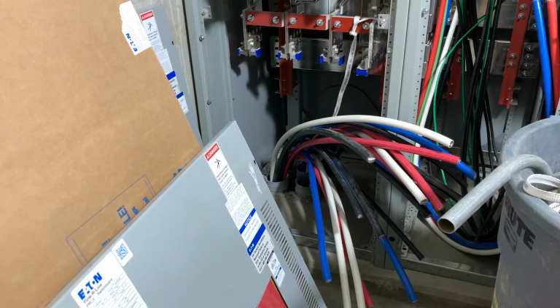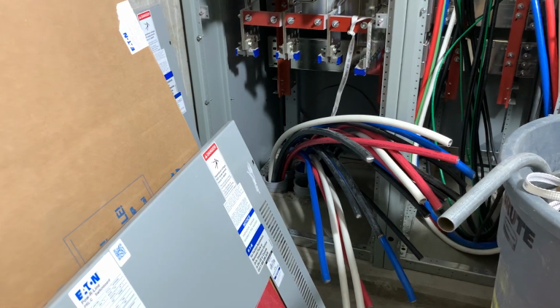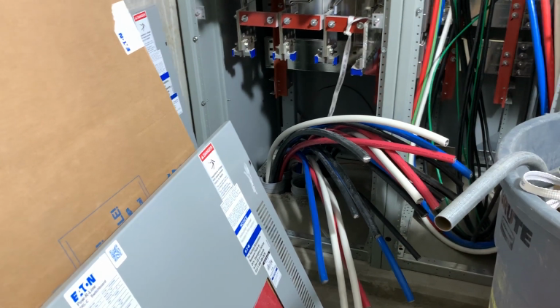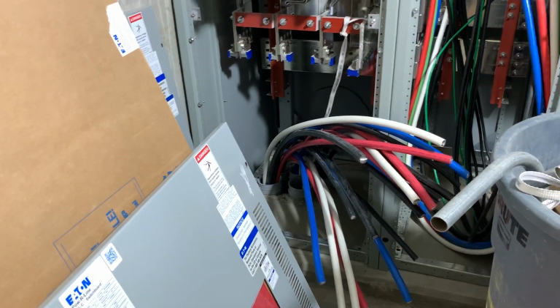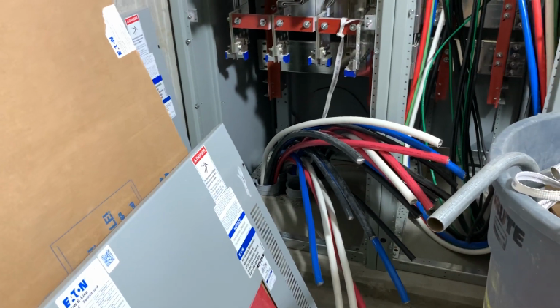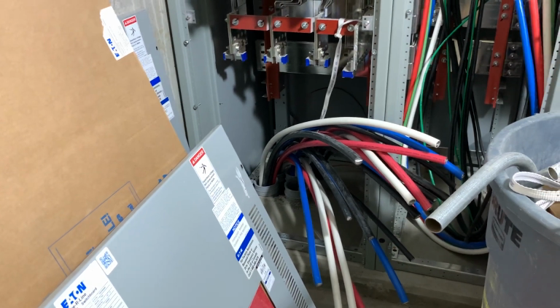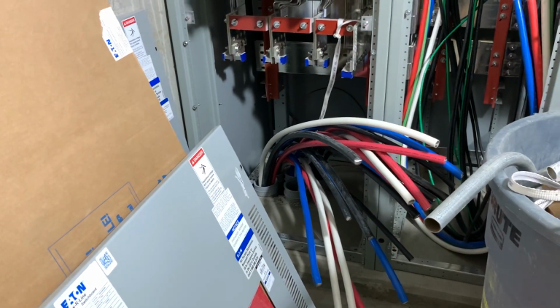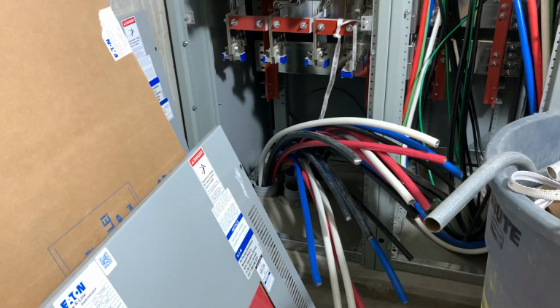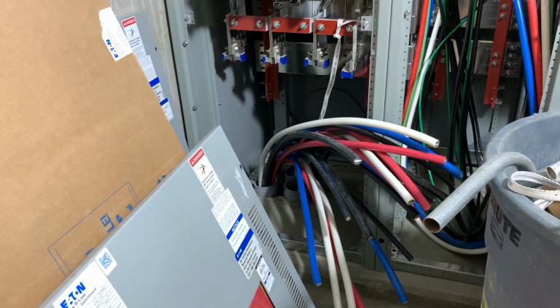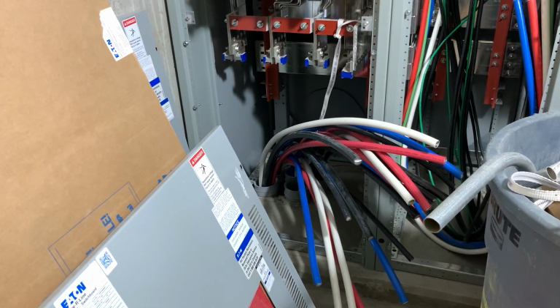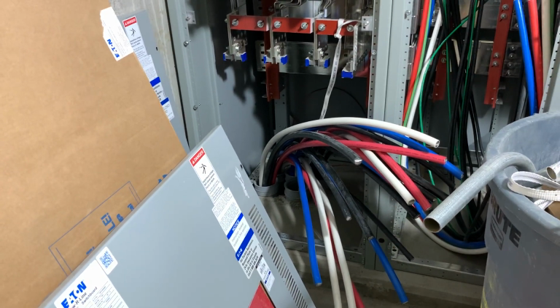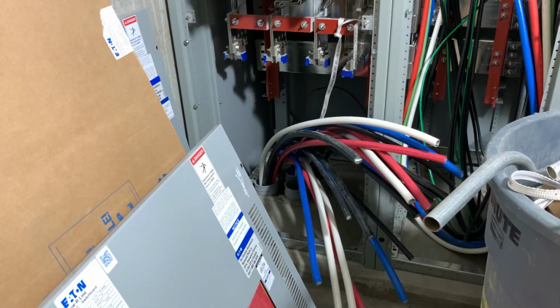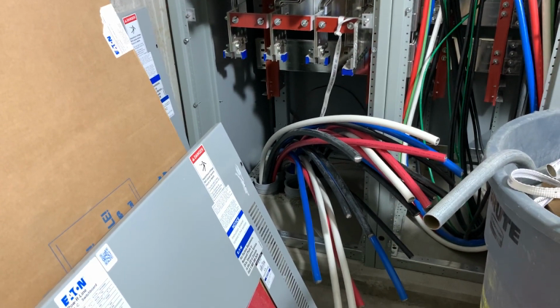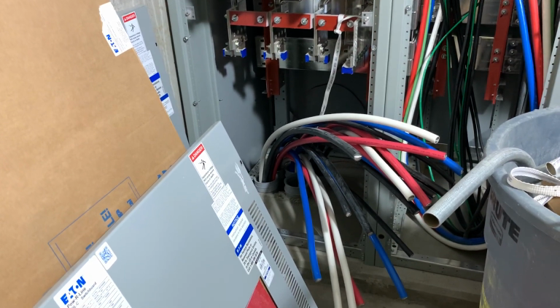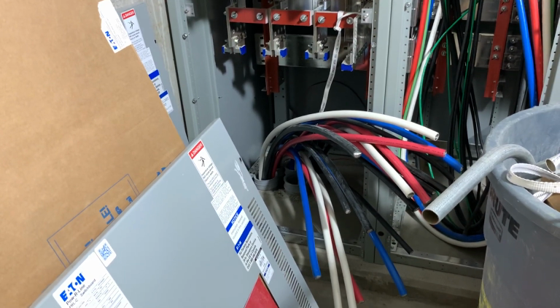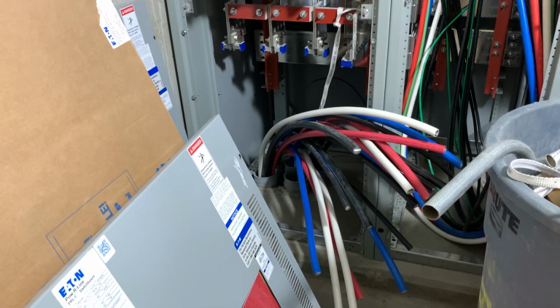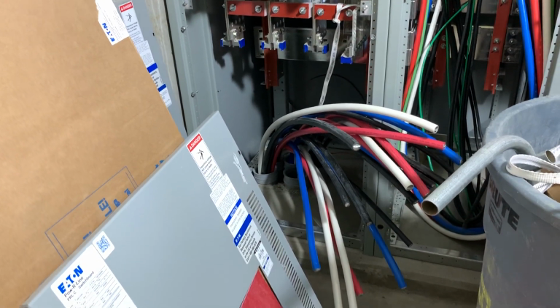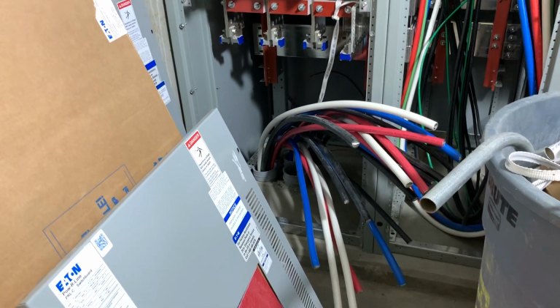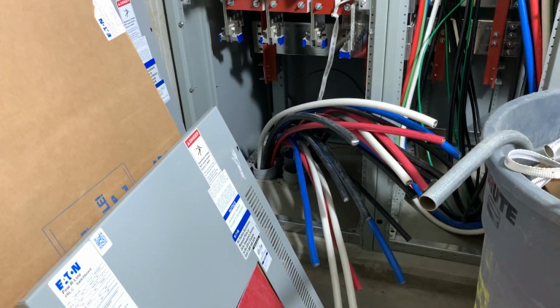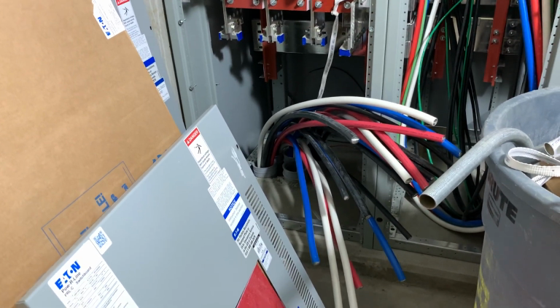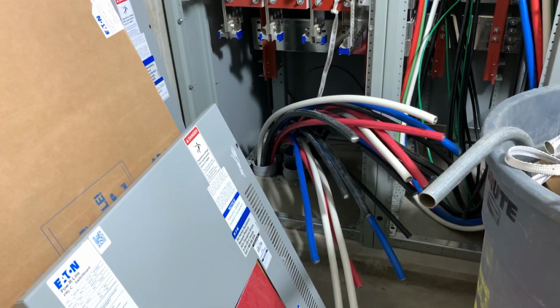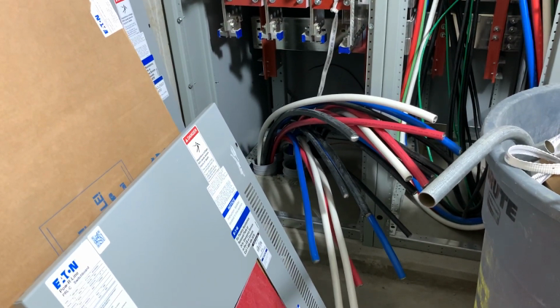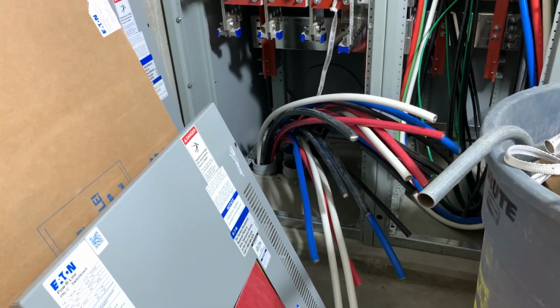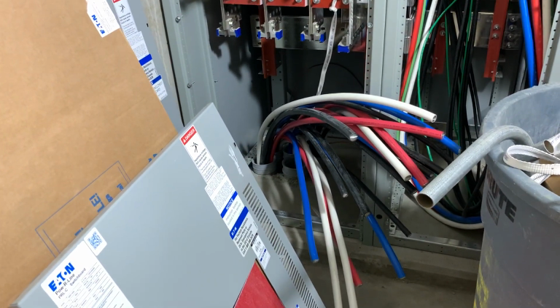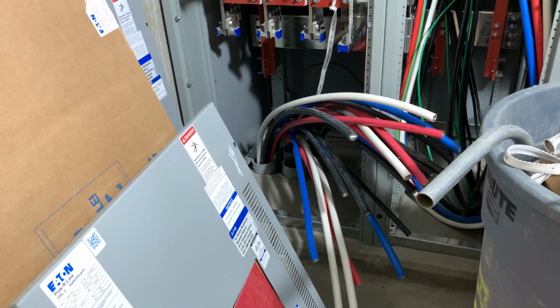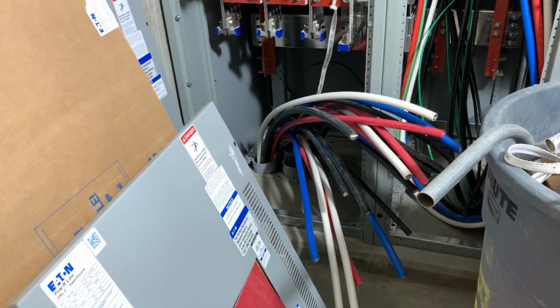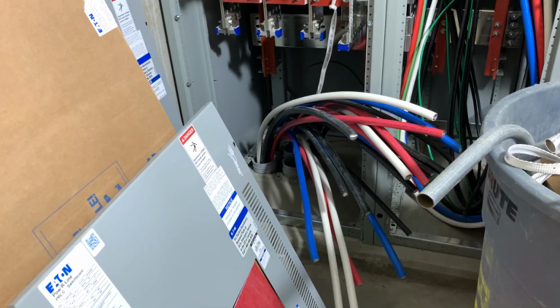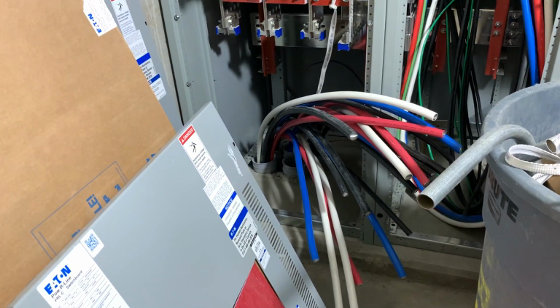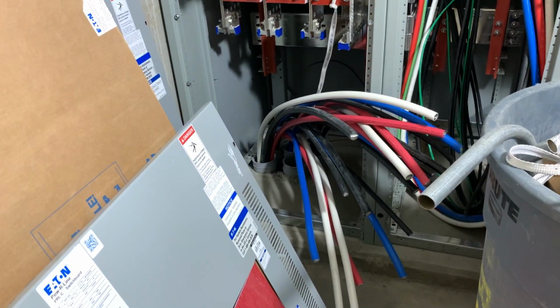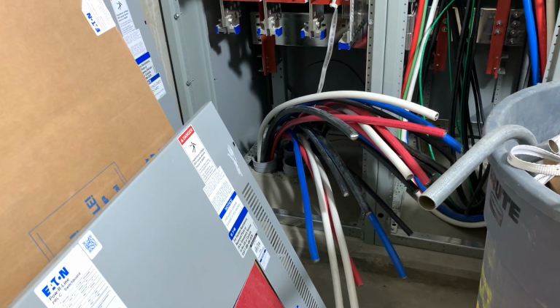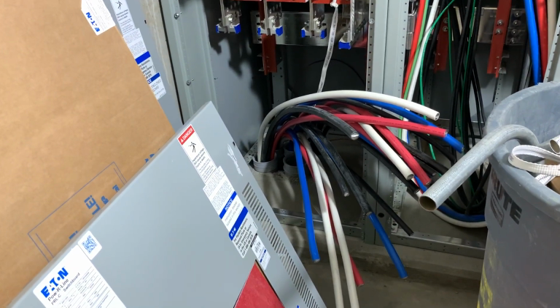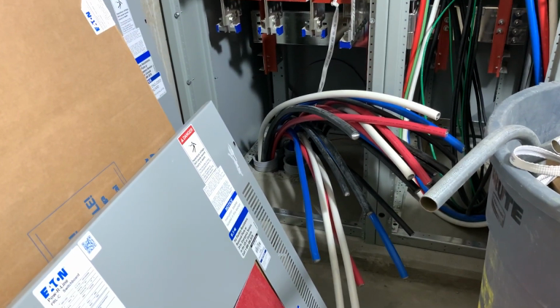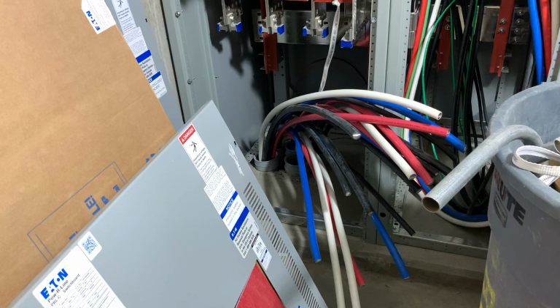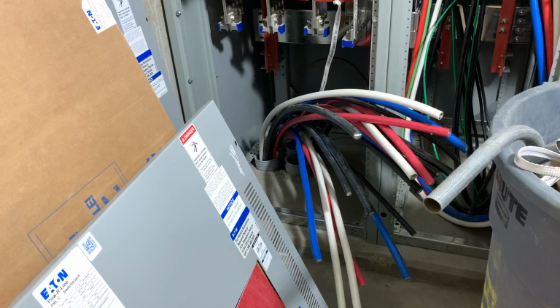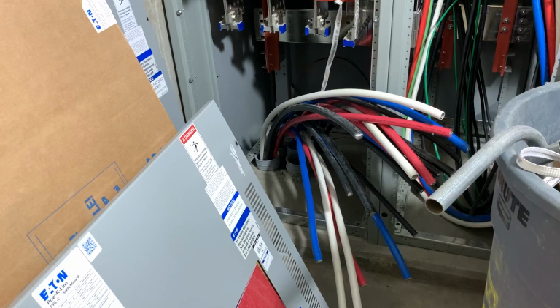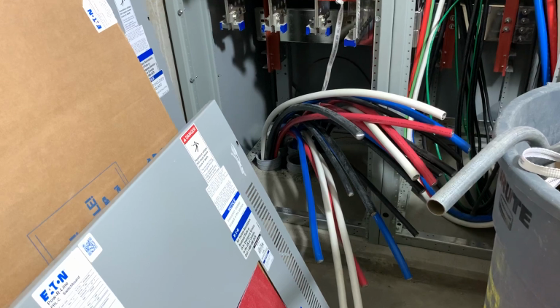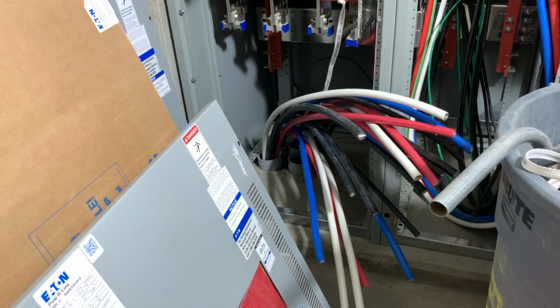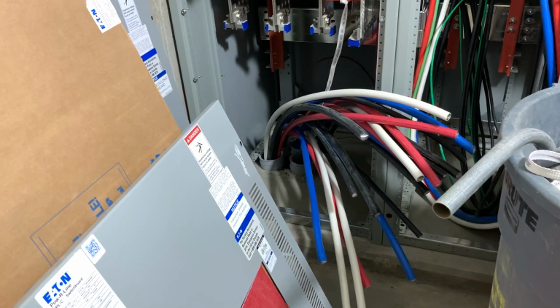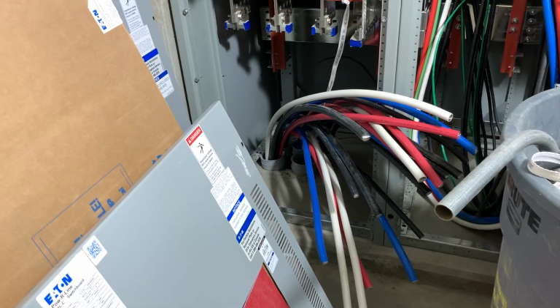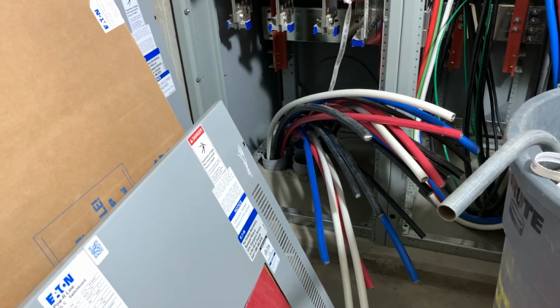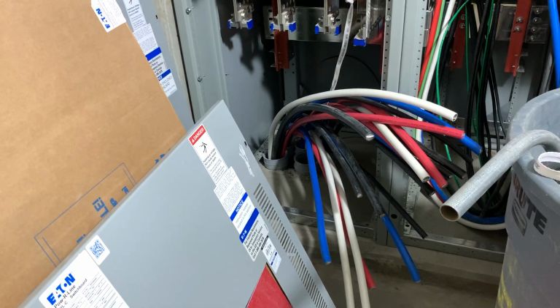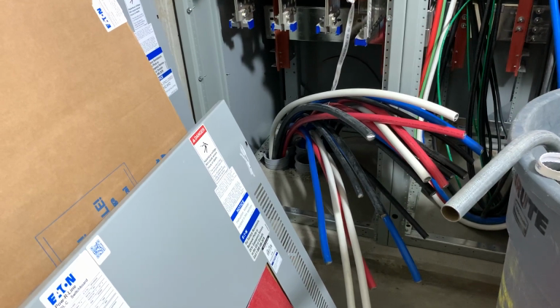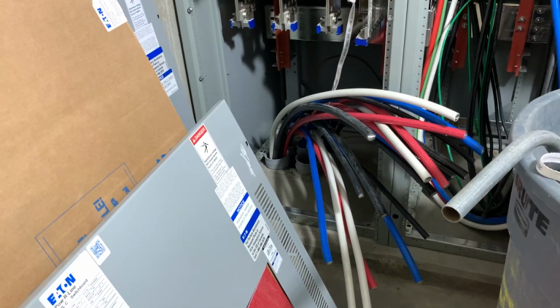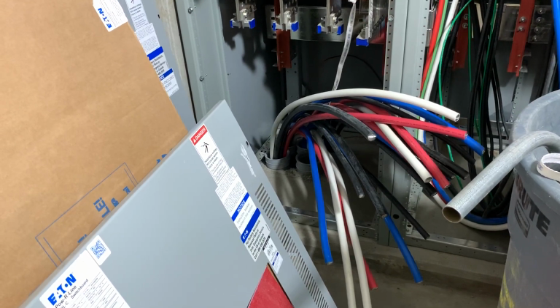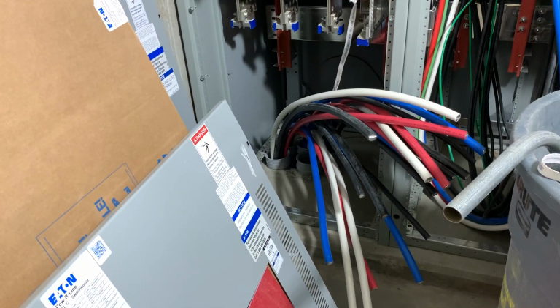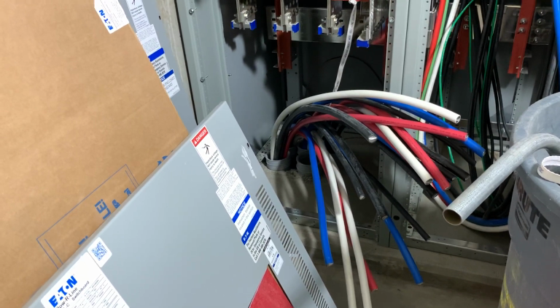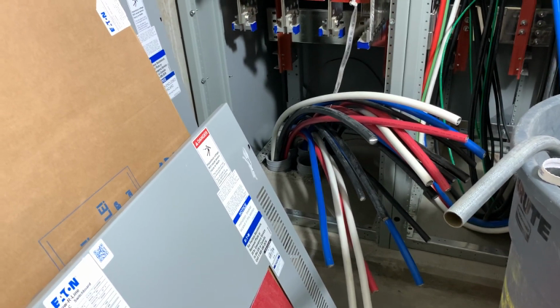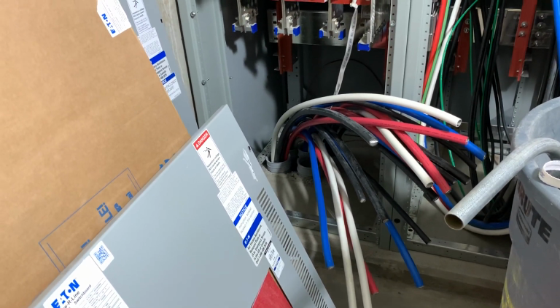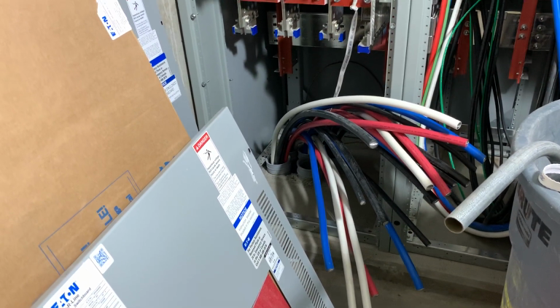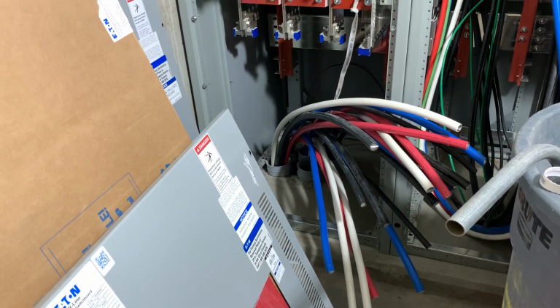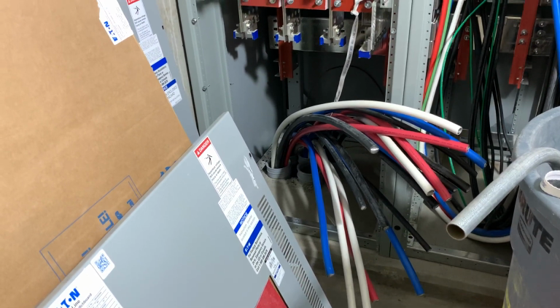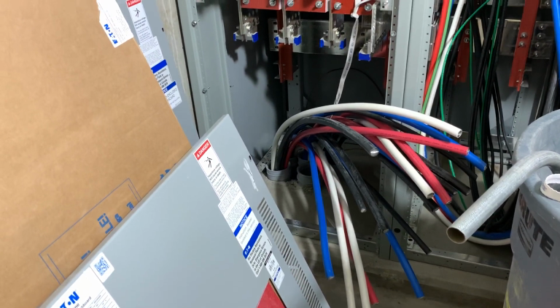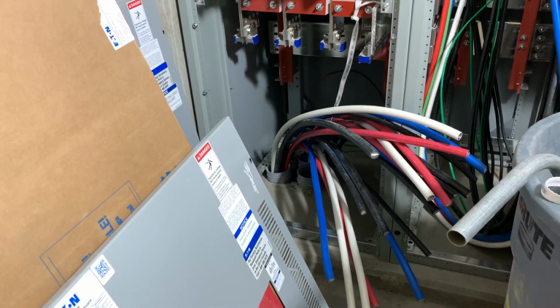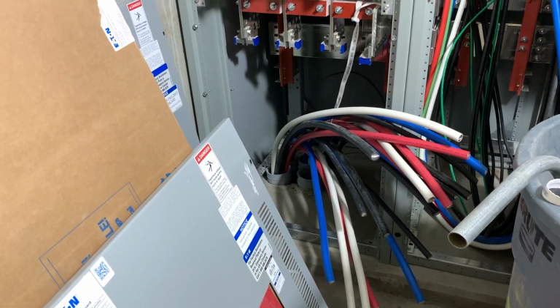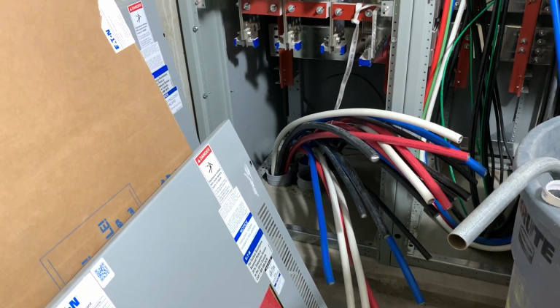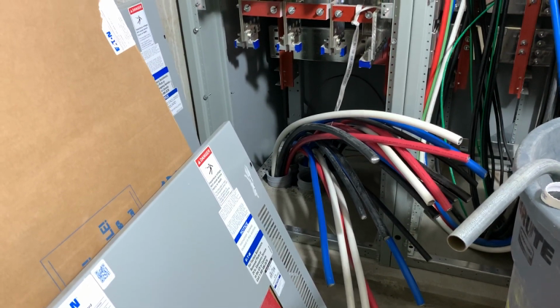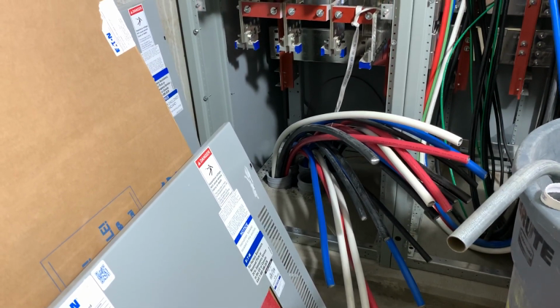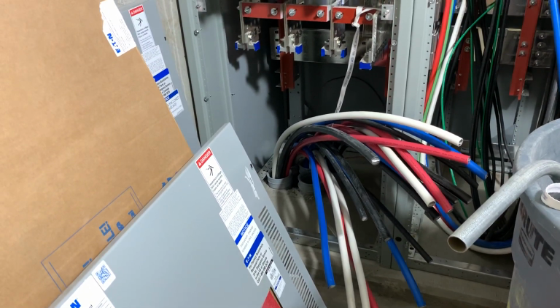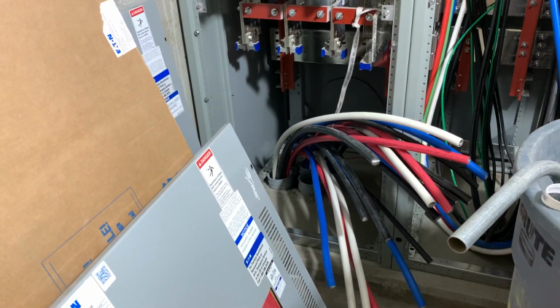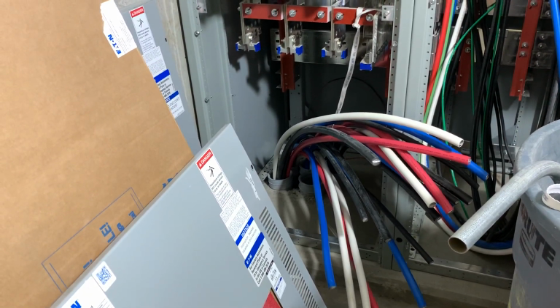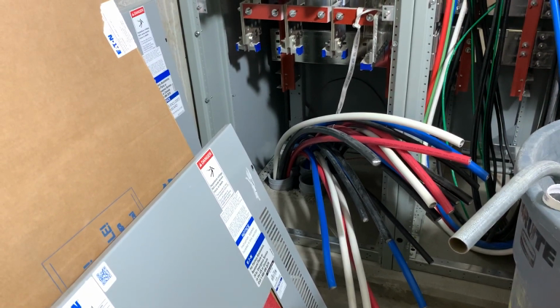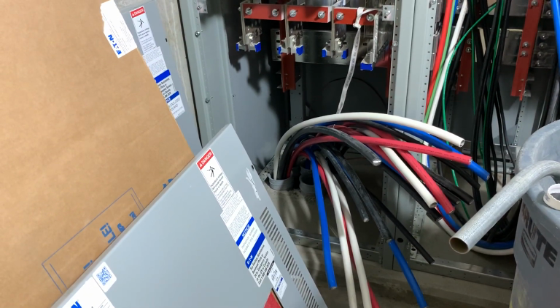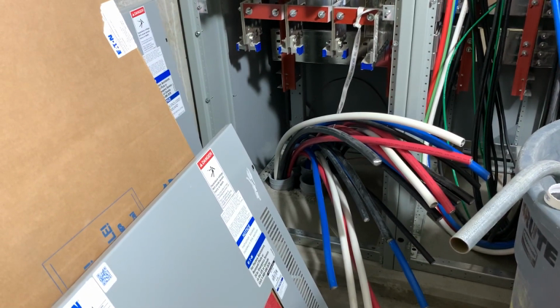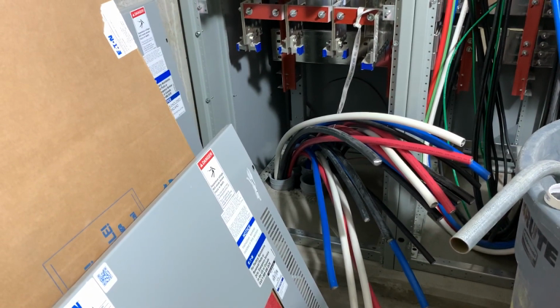All right, everyone. Welcome back. Thanks for stopping by, I appreciate it. So today, basically just worked here in the electrical room.